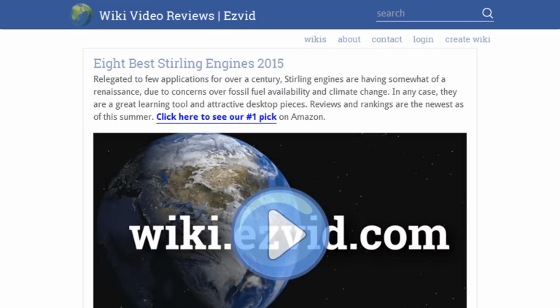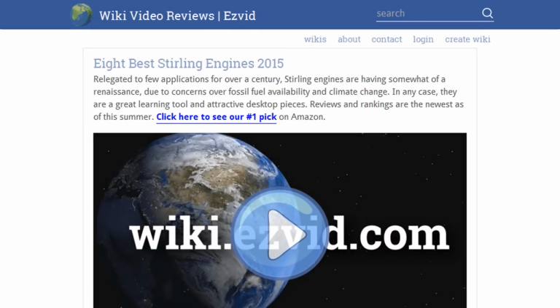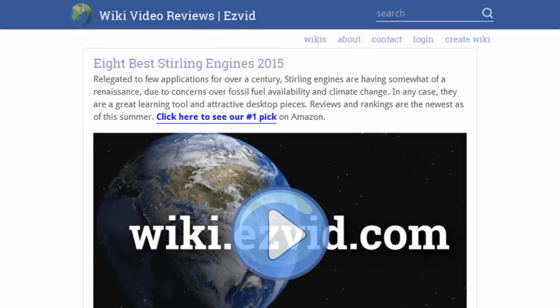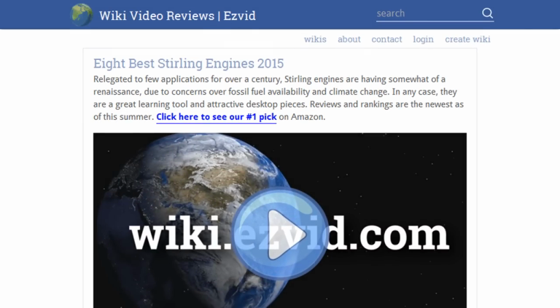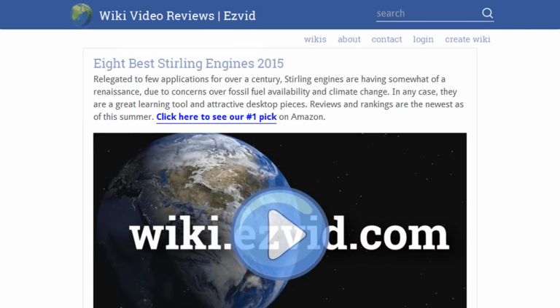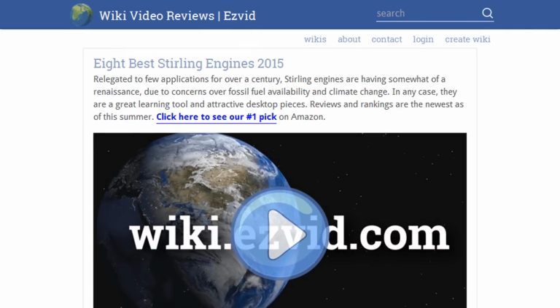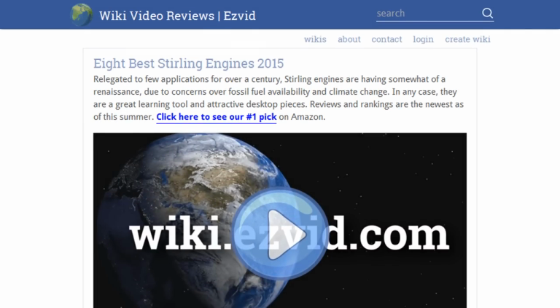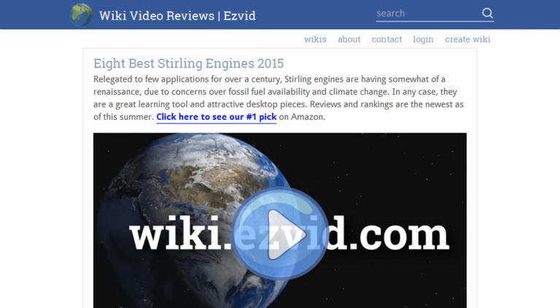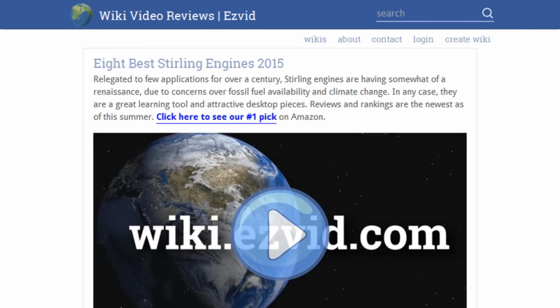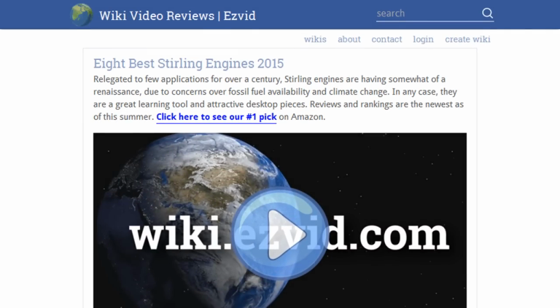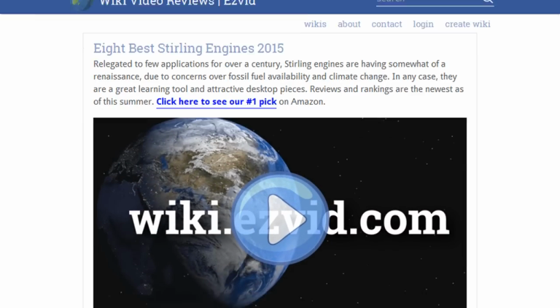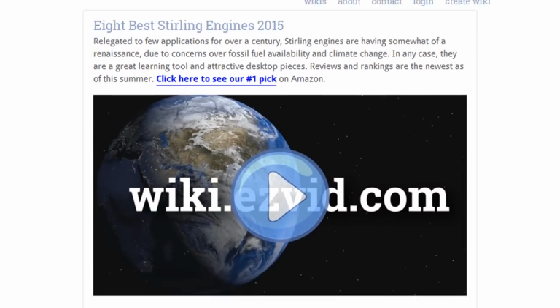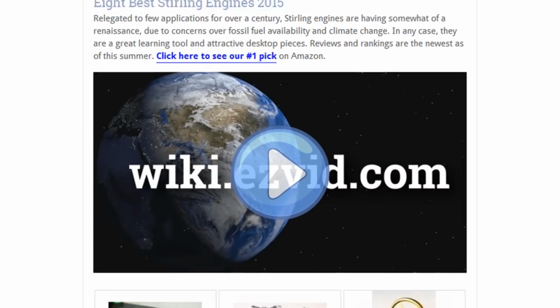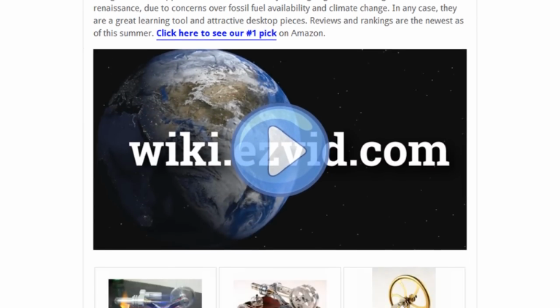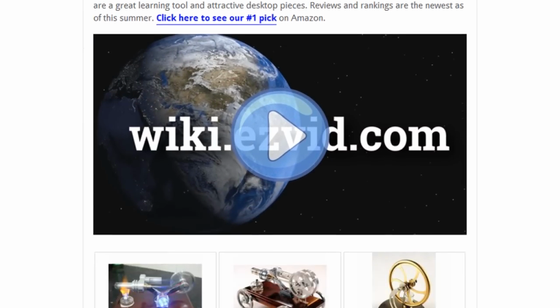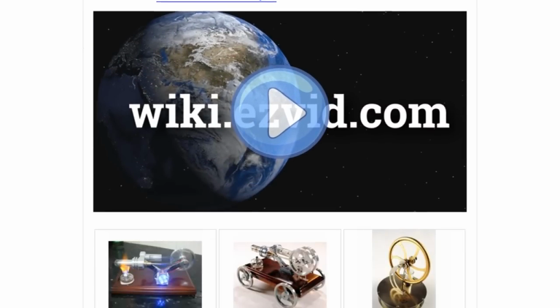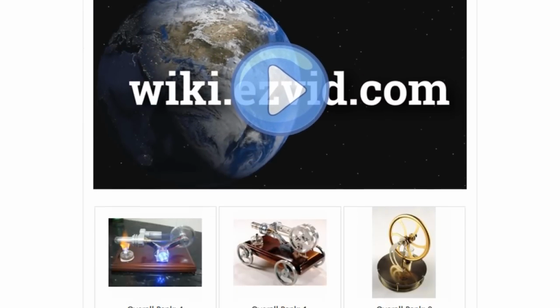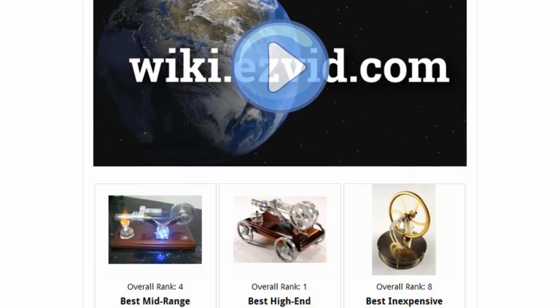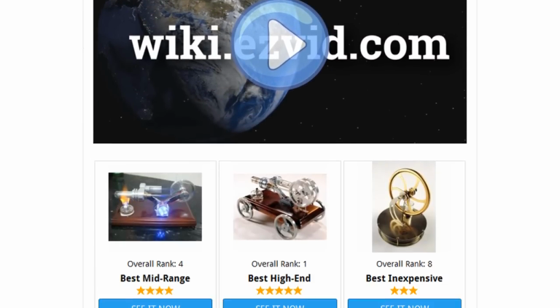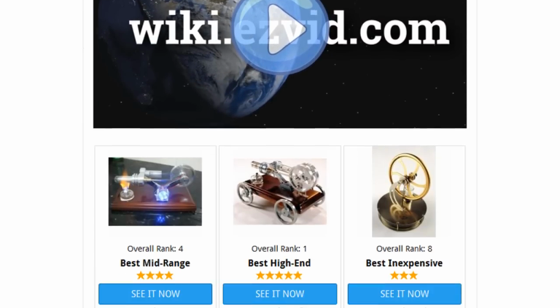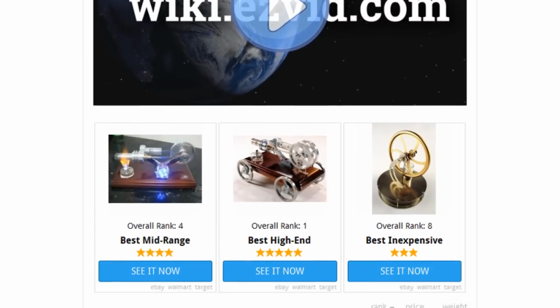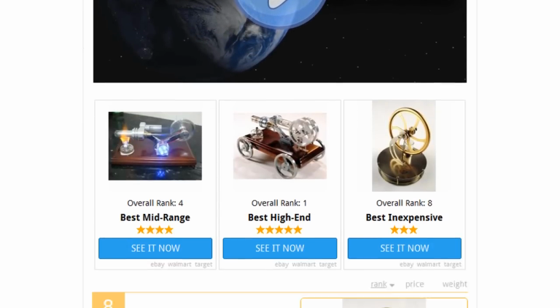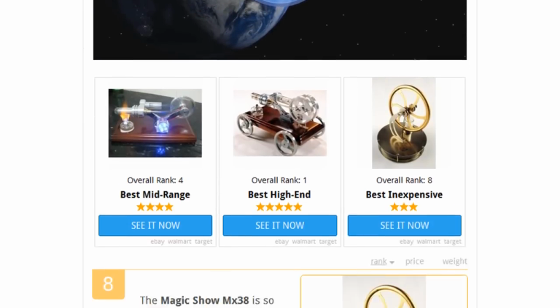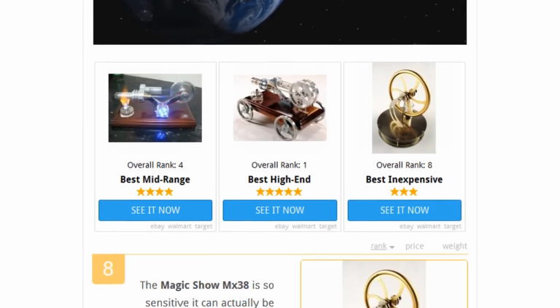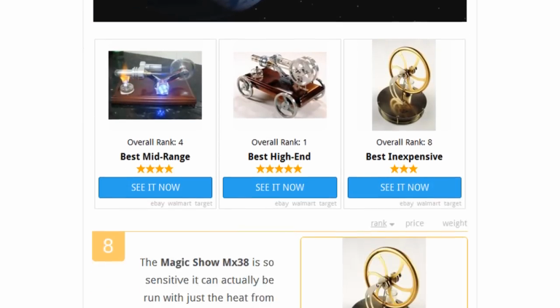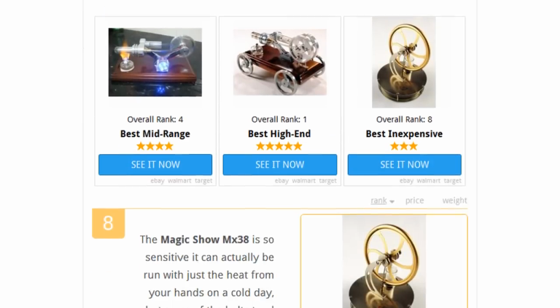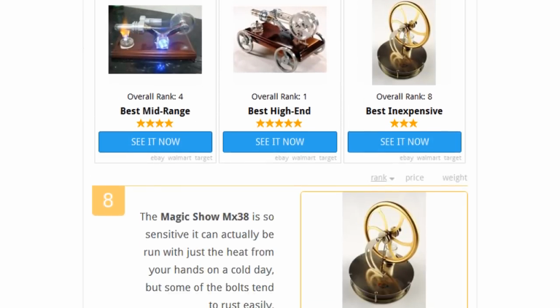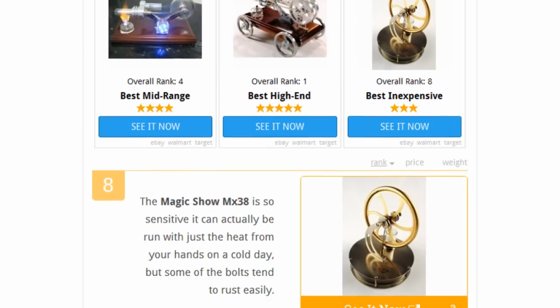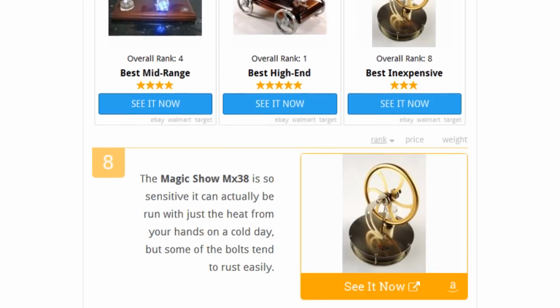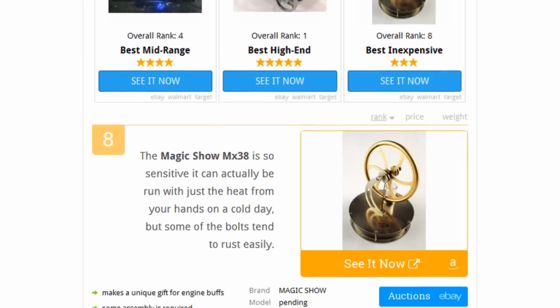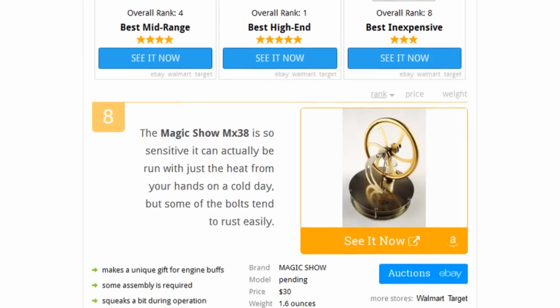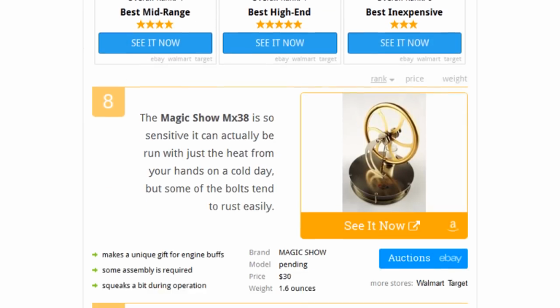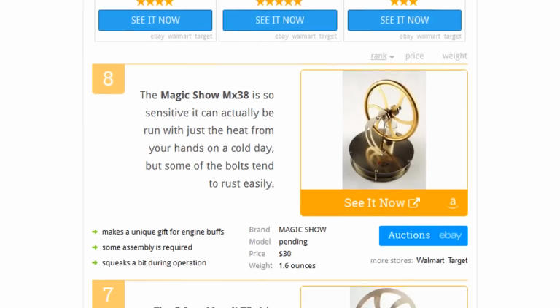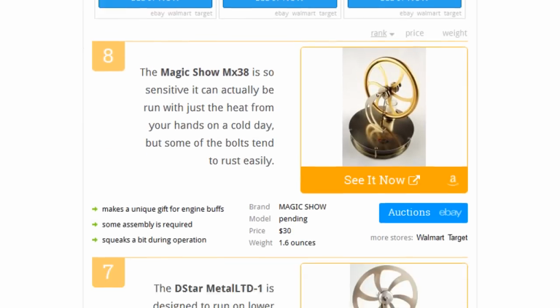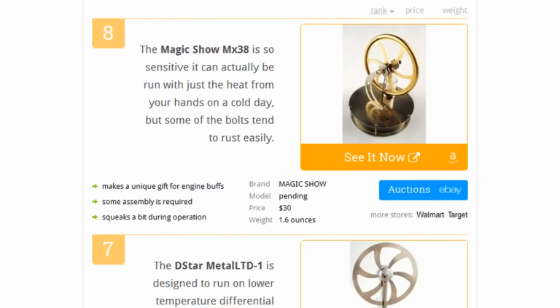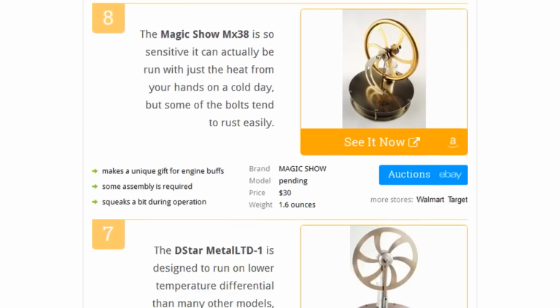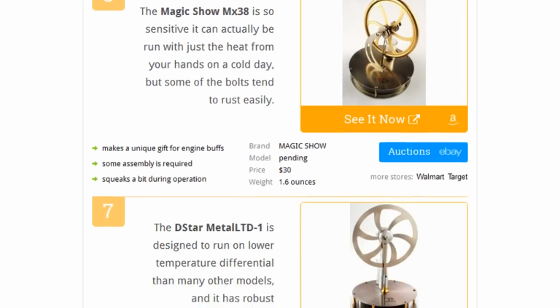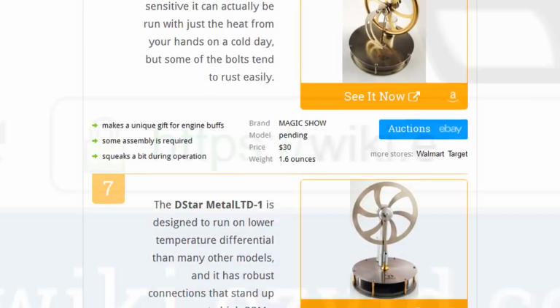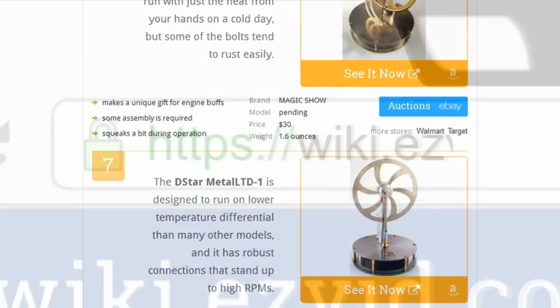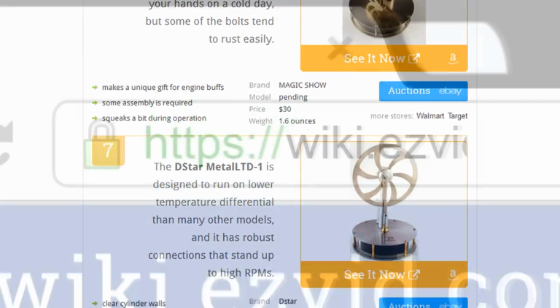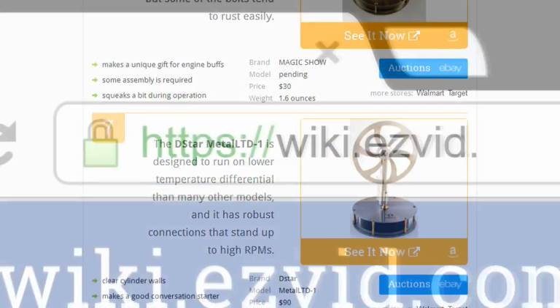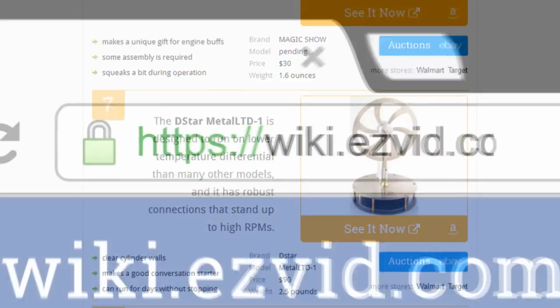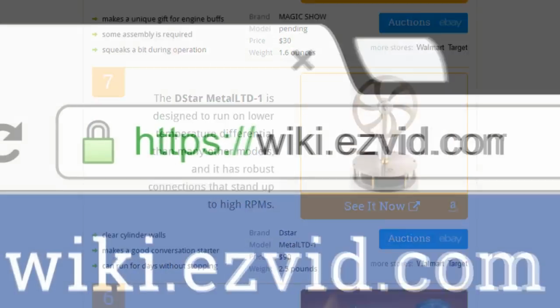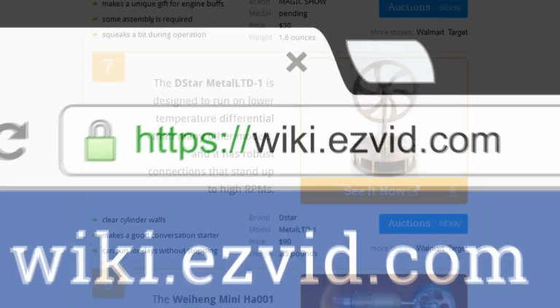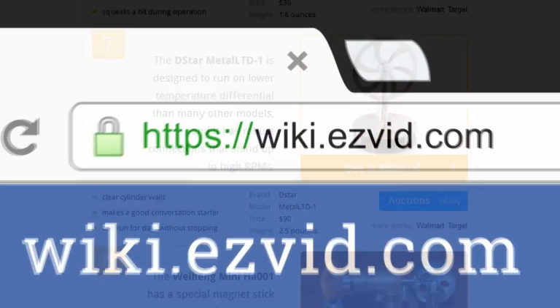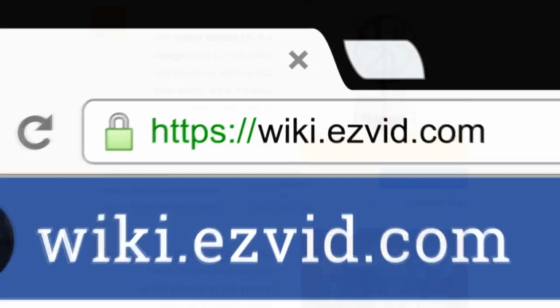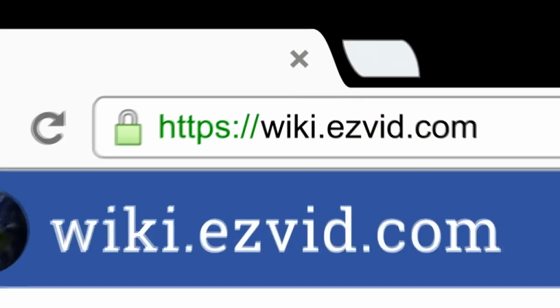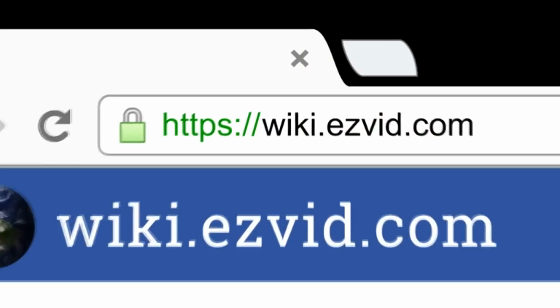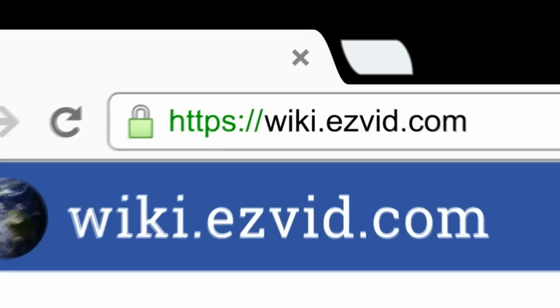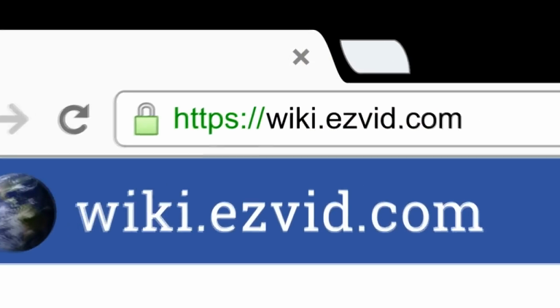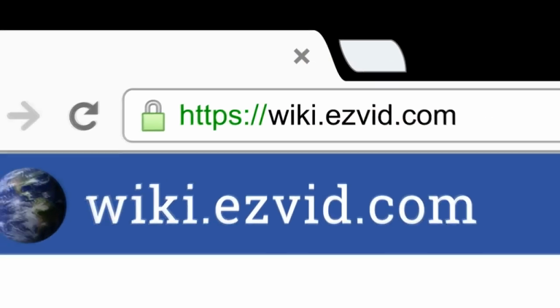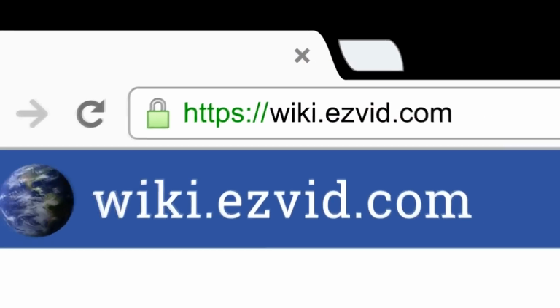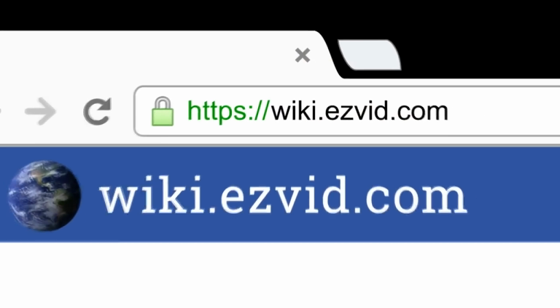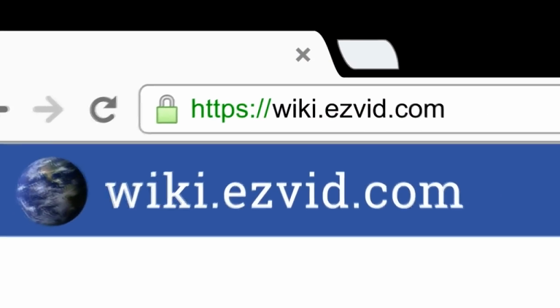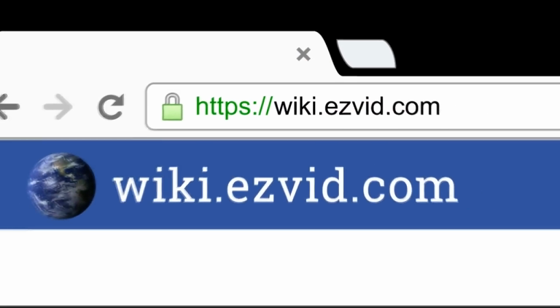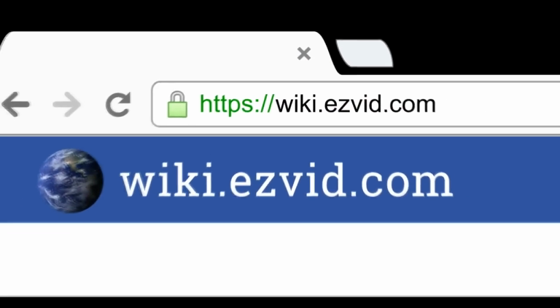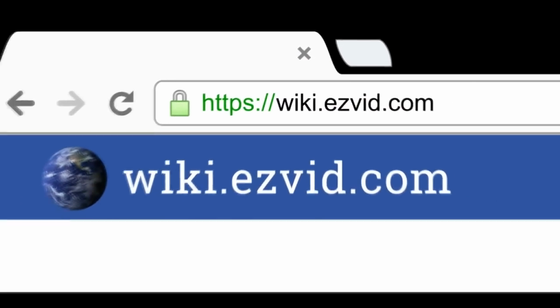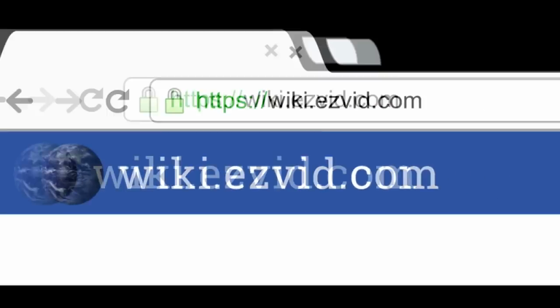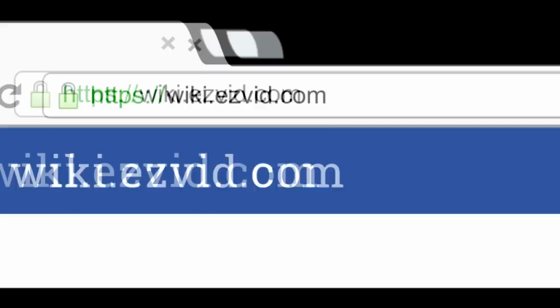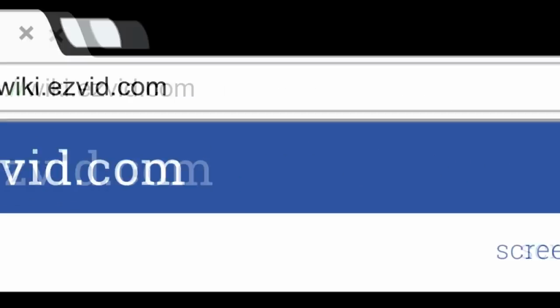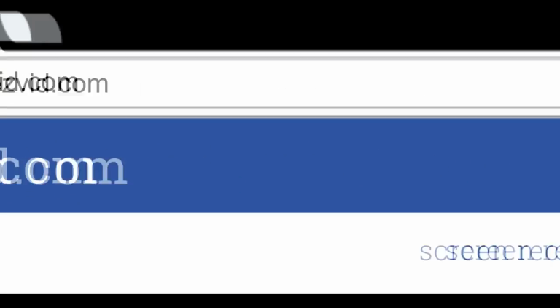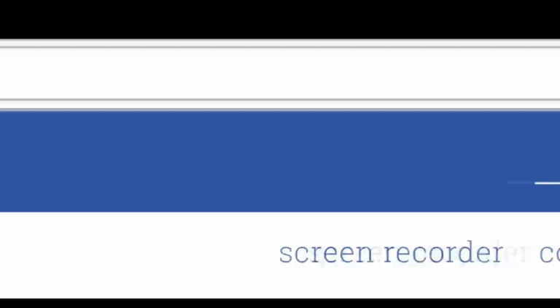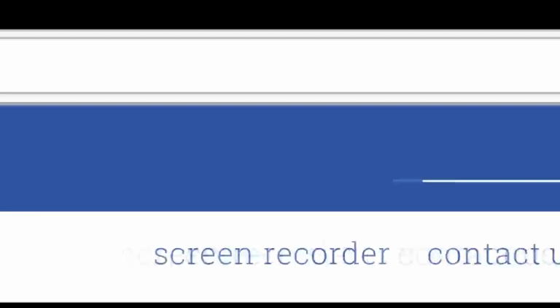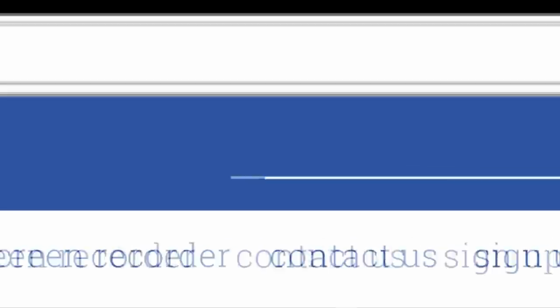To see all this stuff, go to wiki.easyvid.com and search for Stirling engines, or click beneath this video.